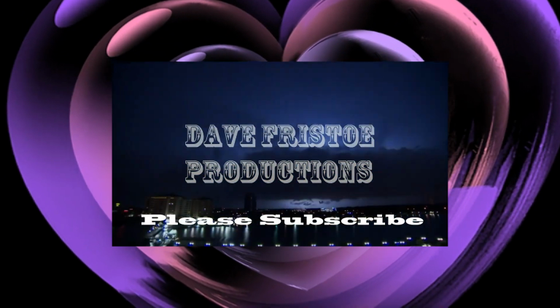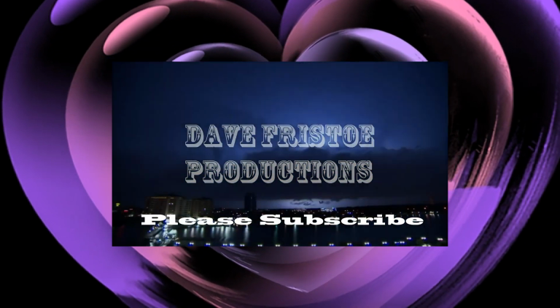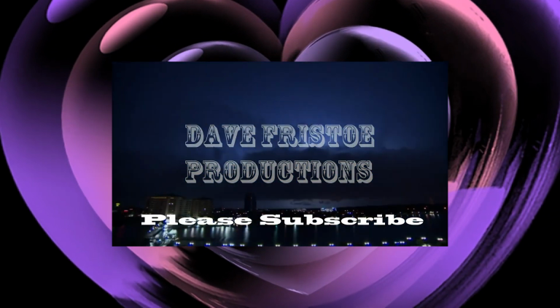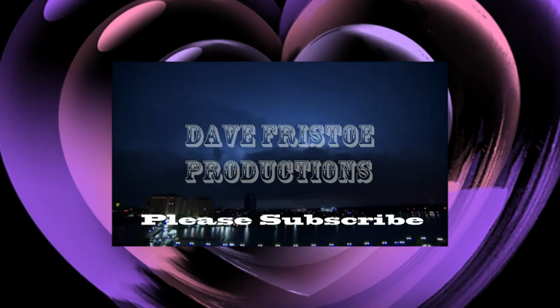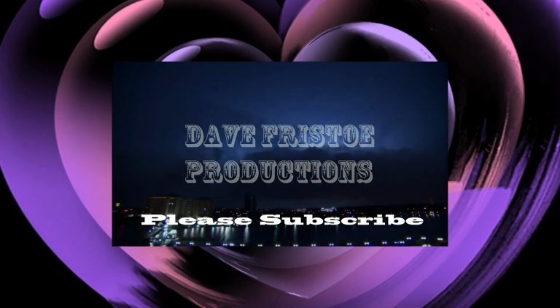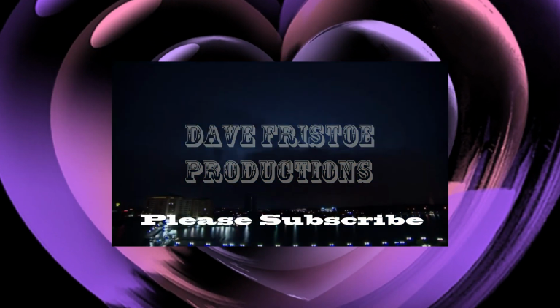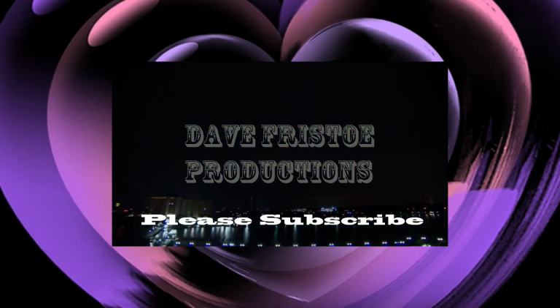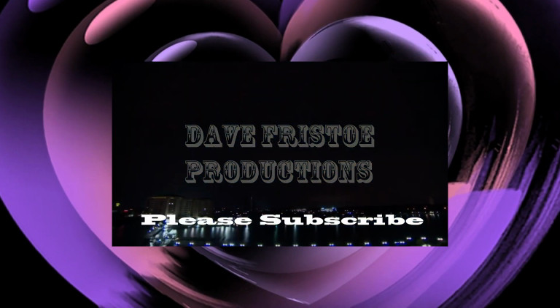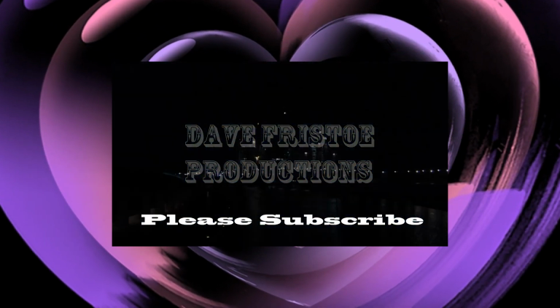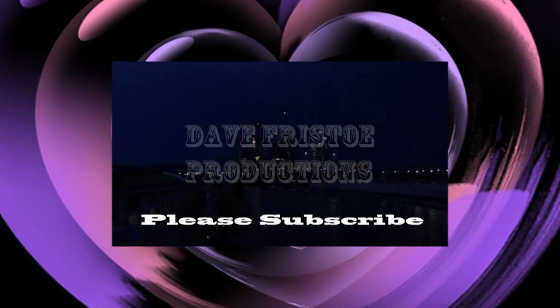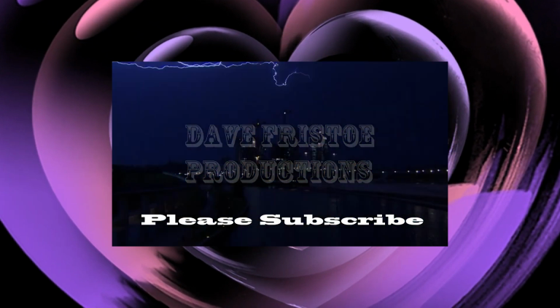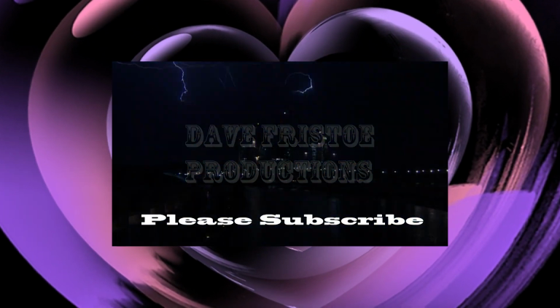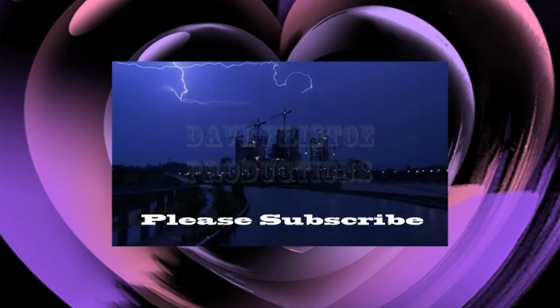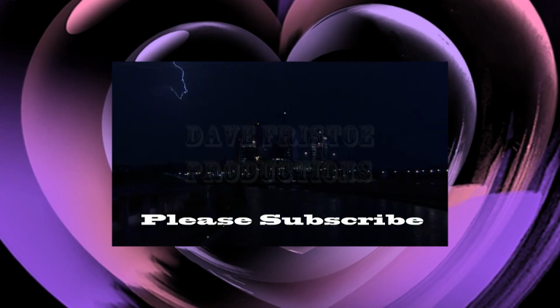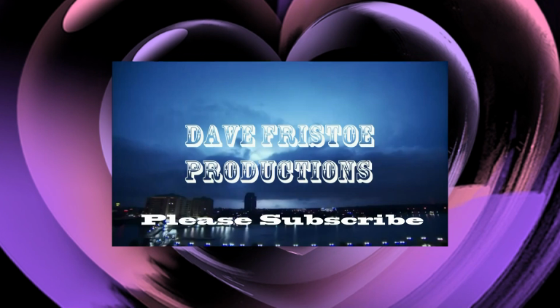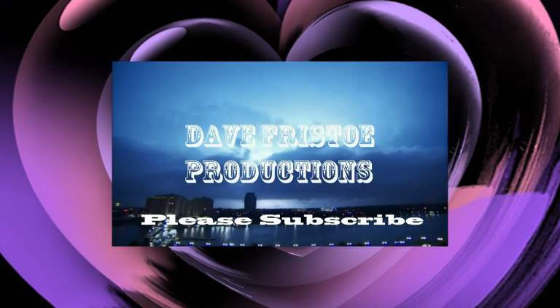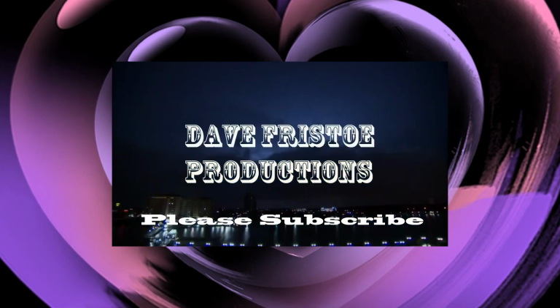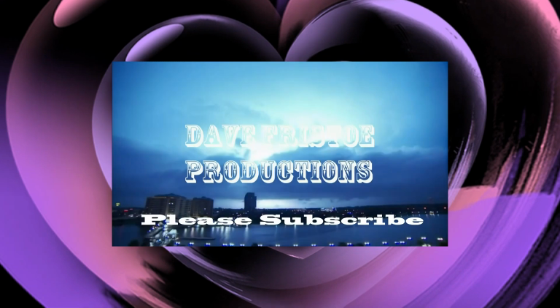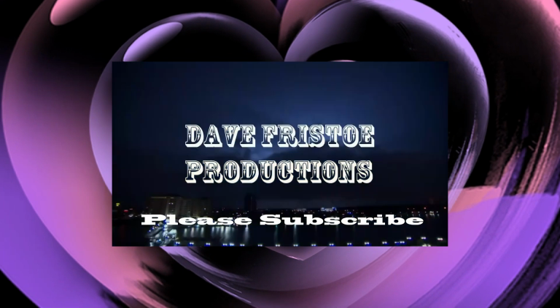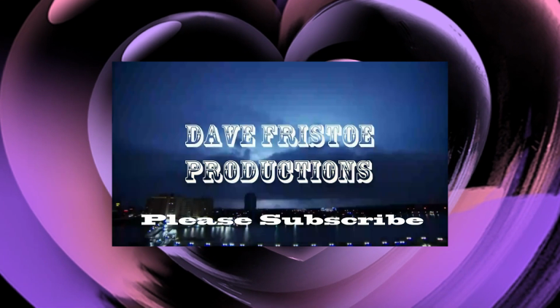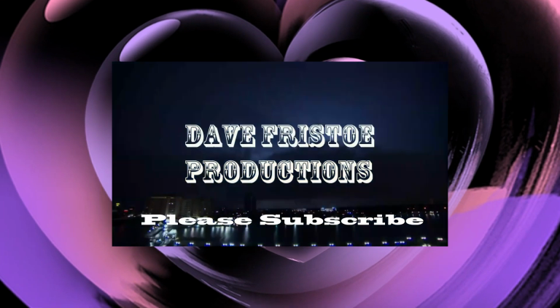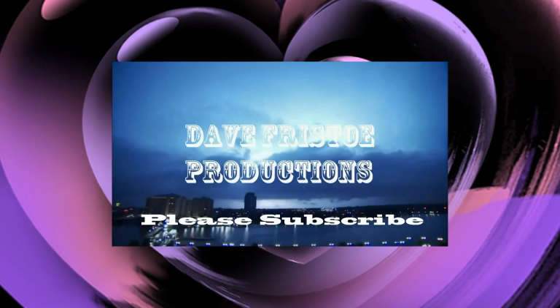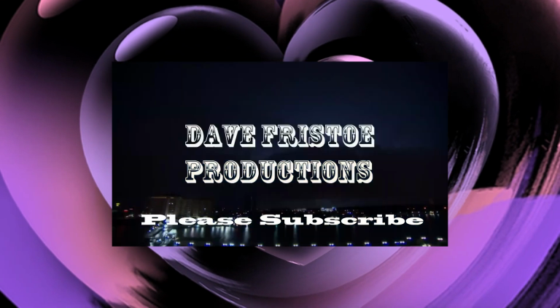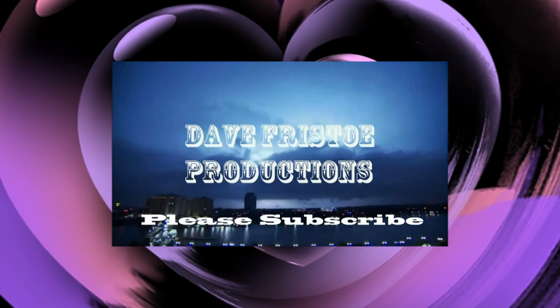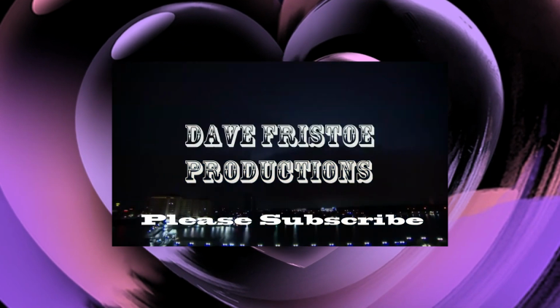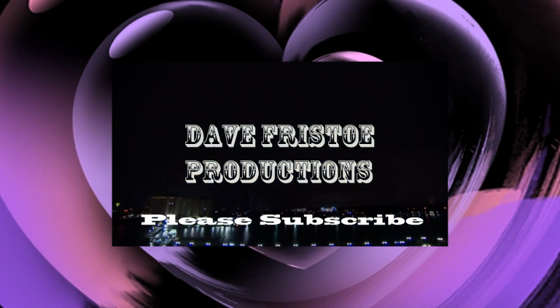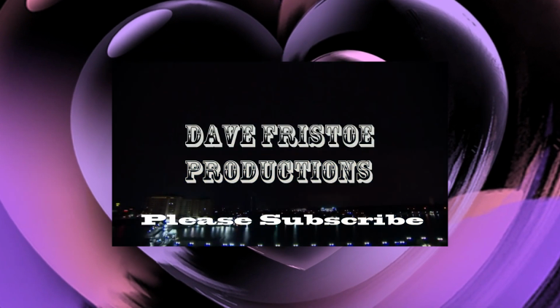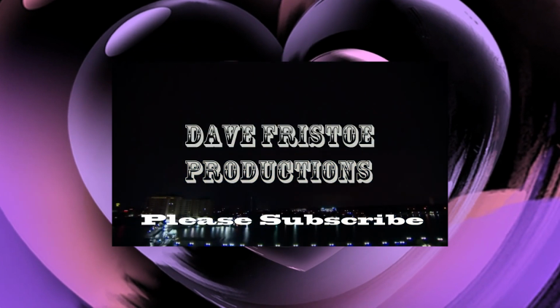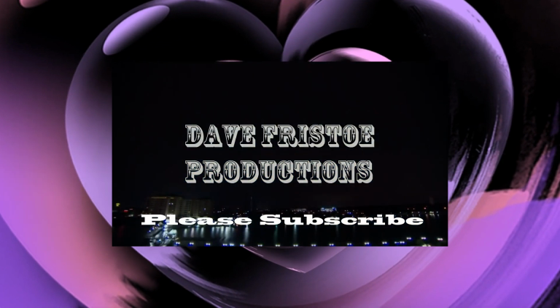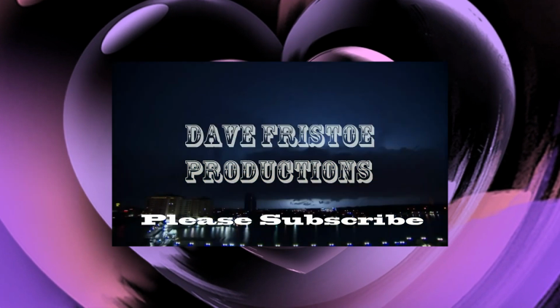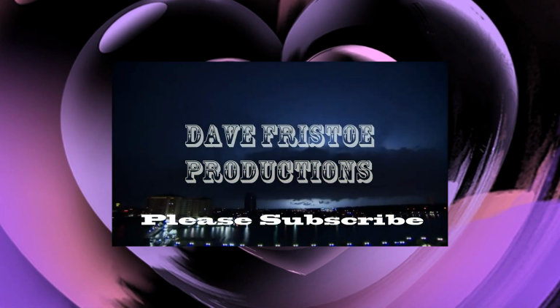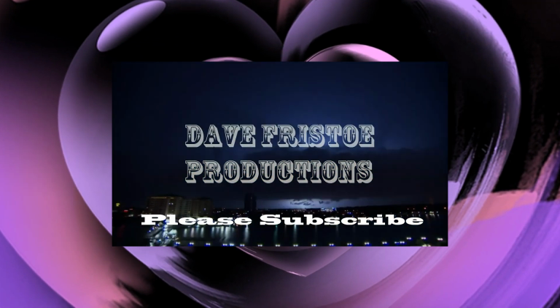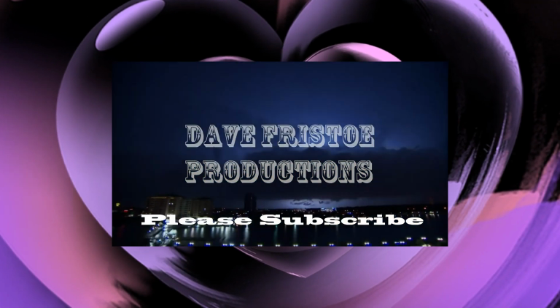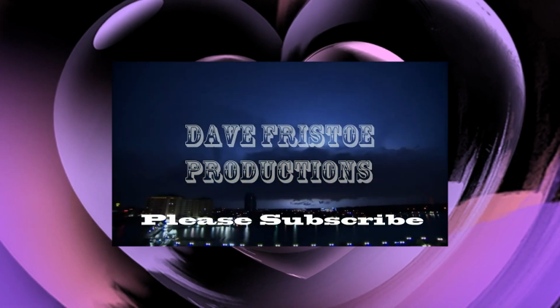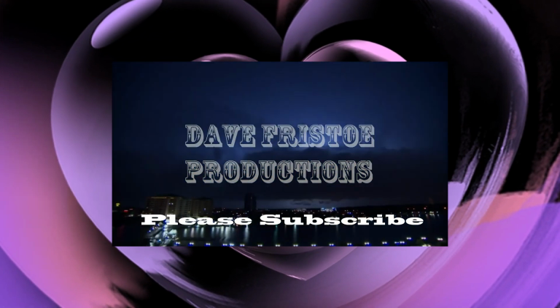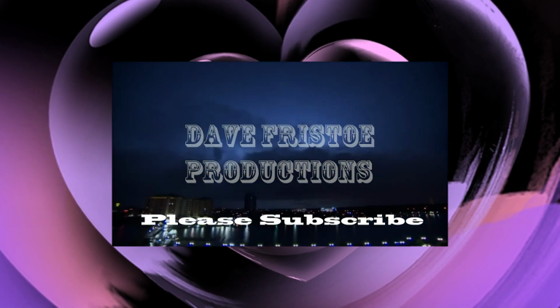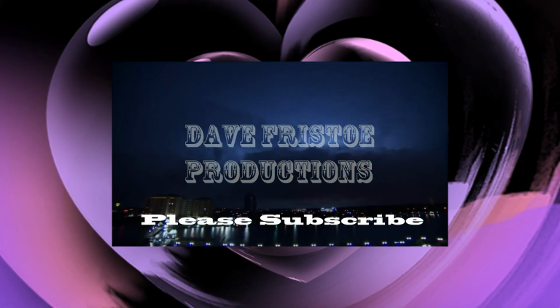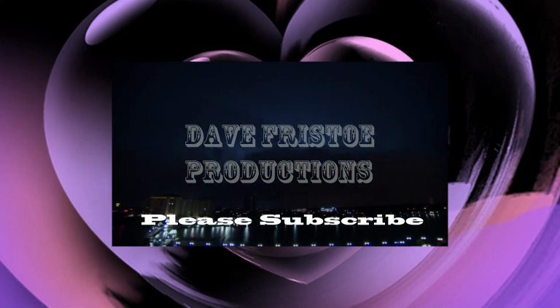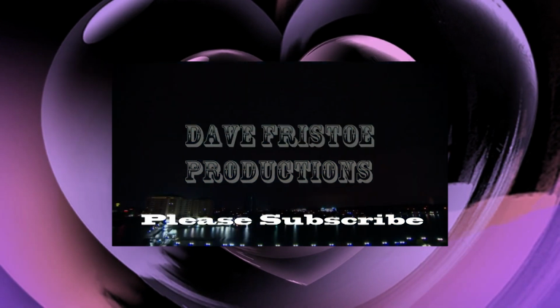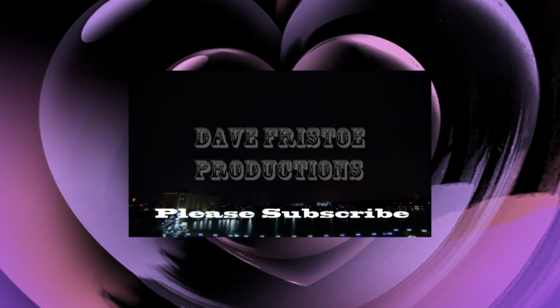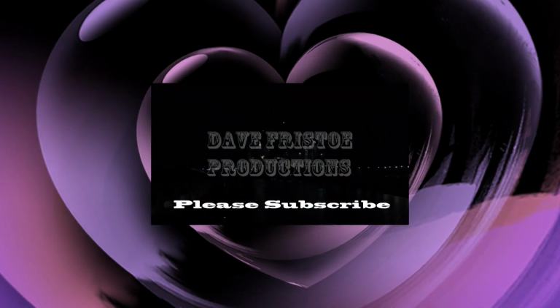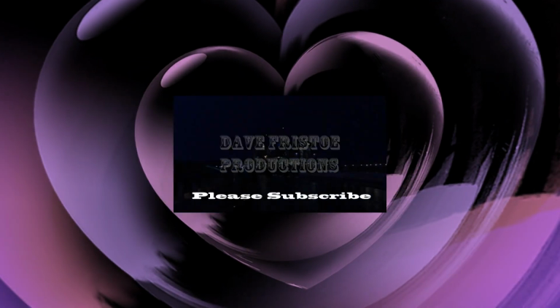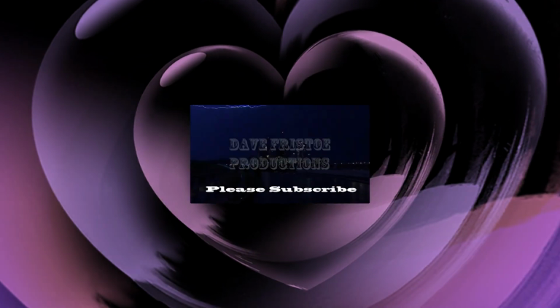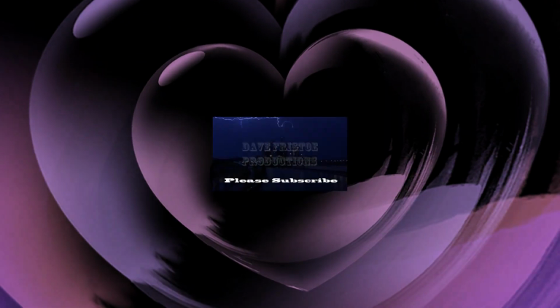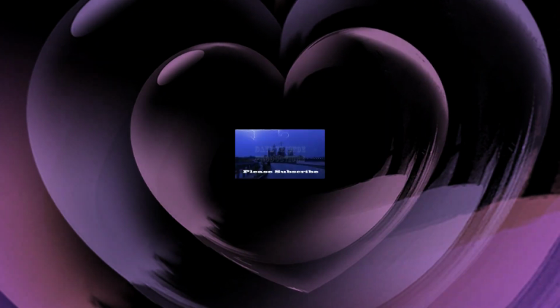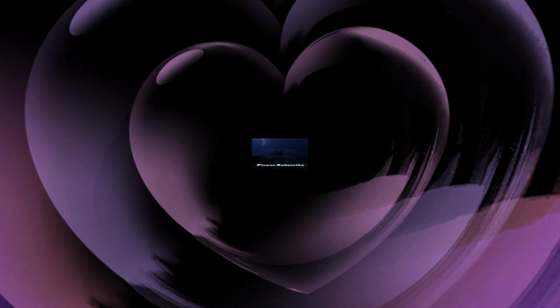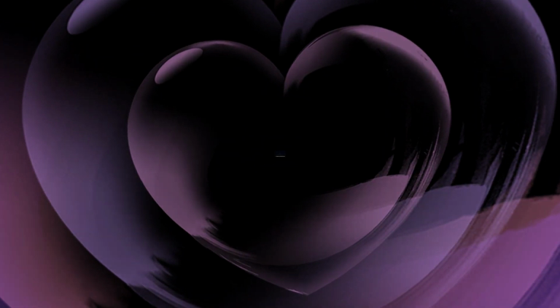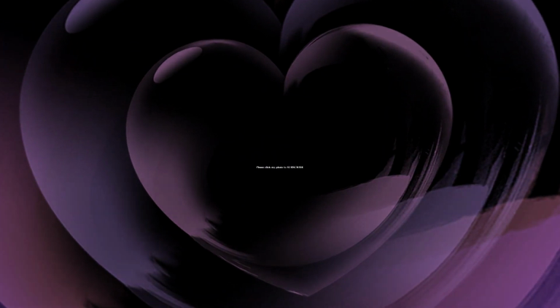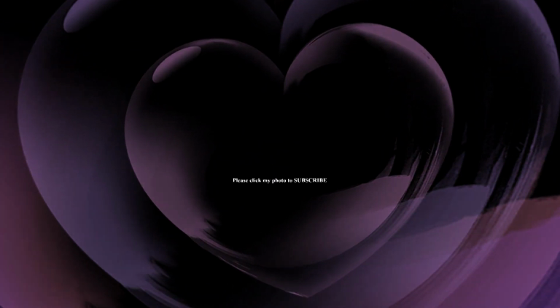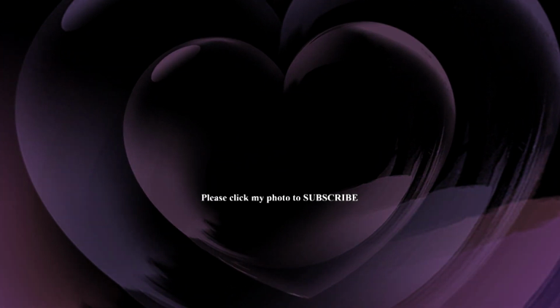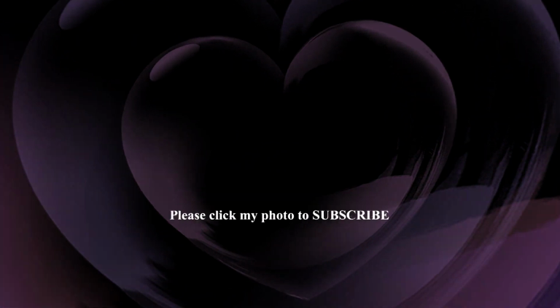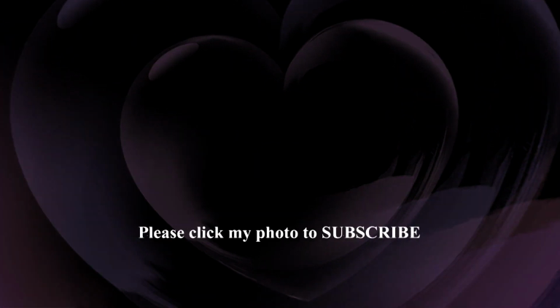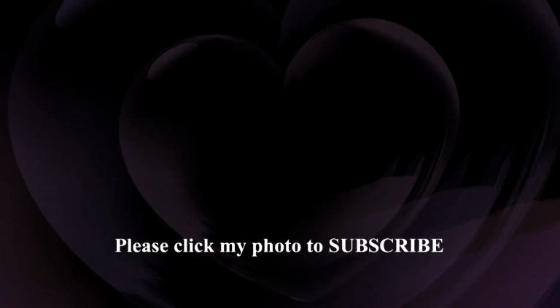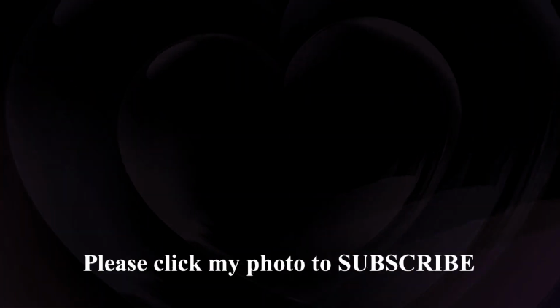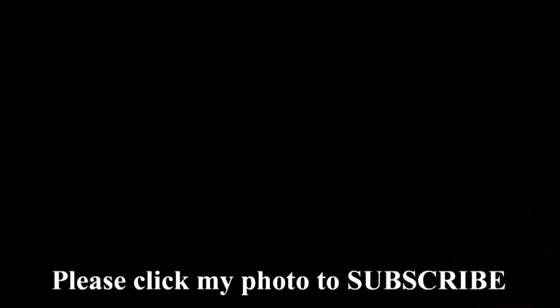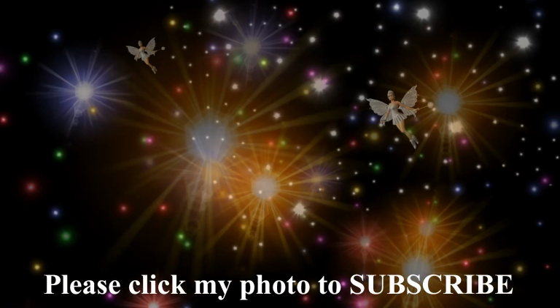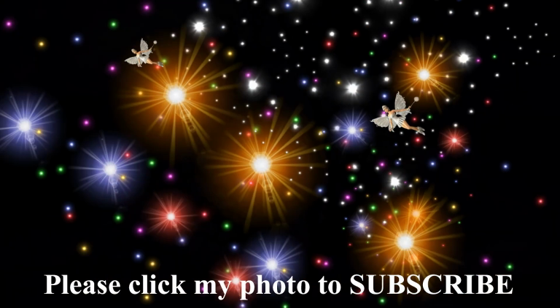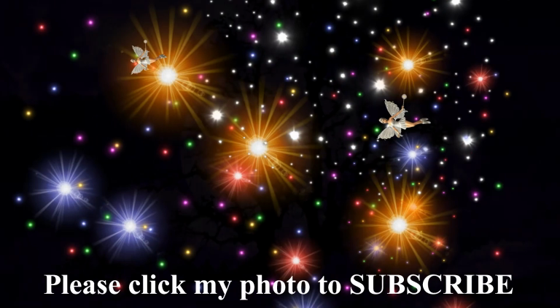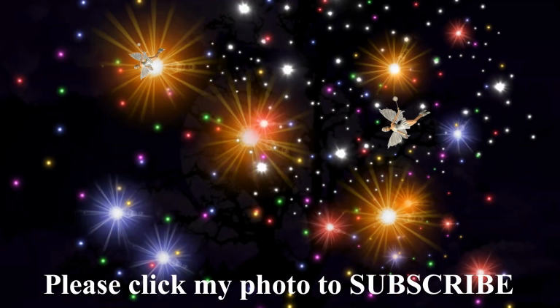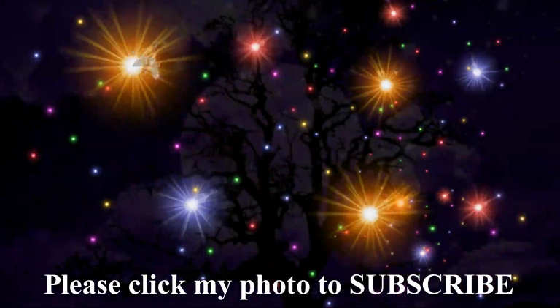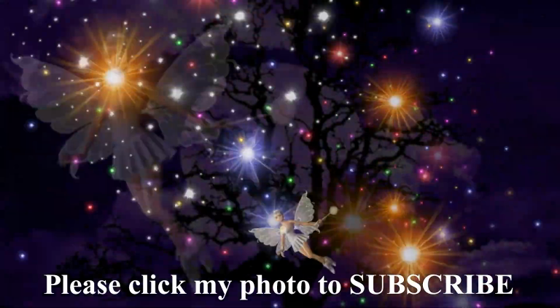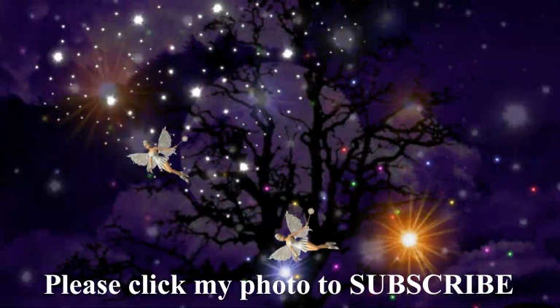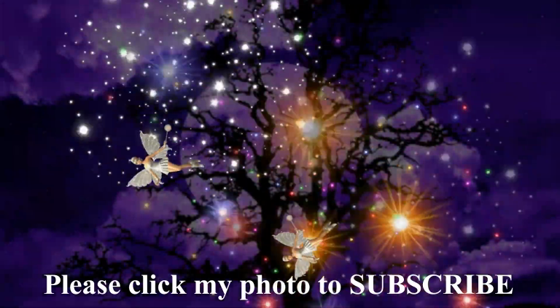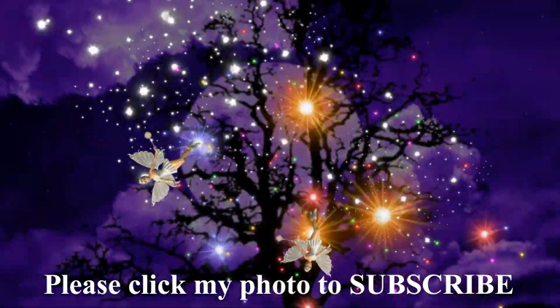Please share, like, and subscribe. Thanks for watching. Have a good evening.